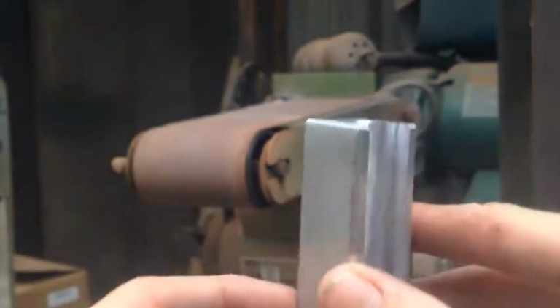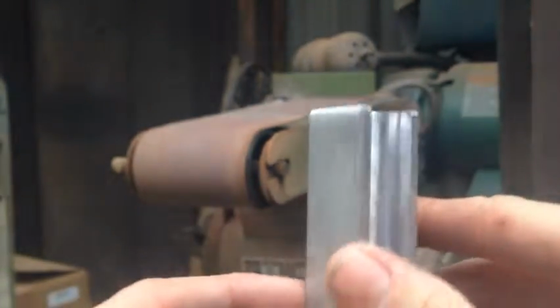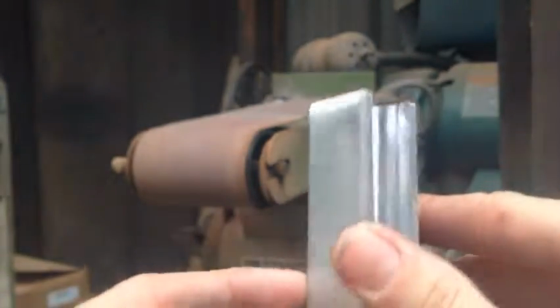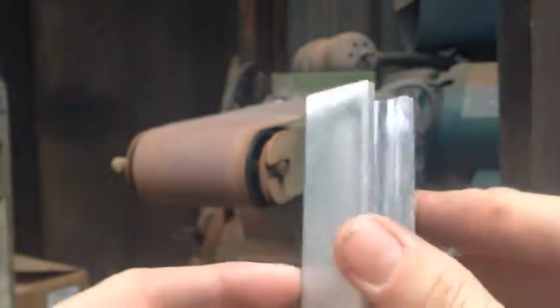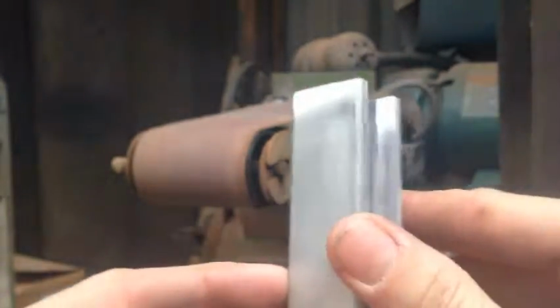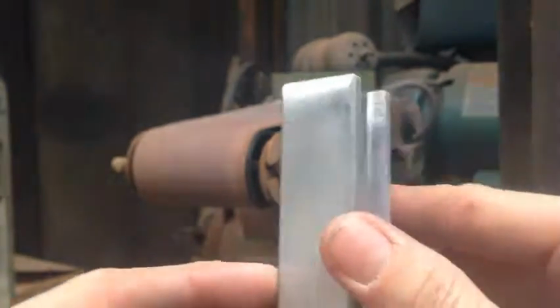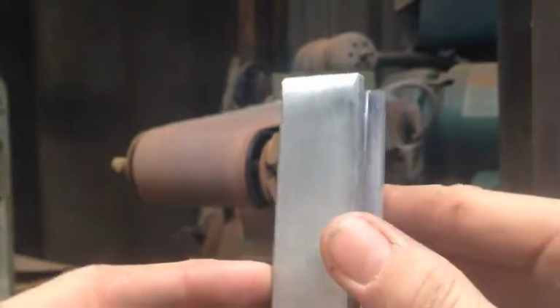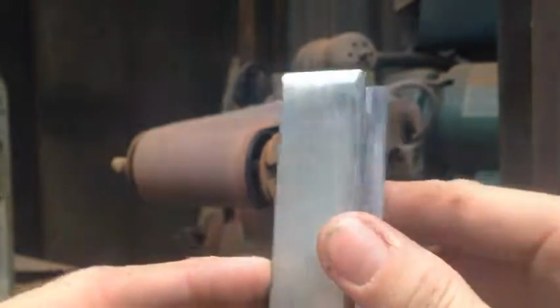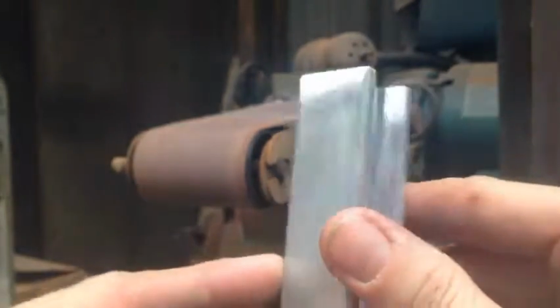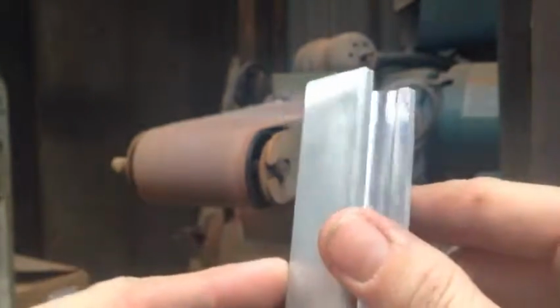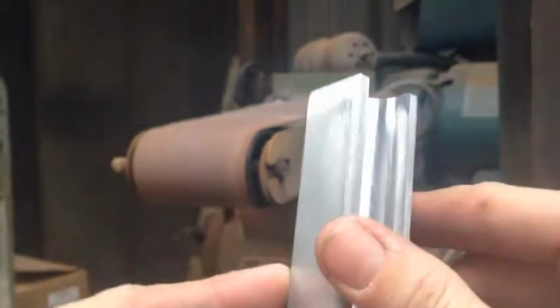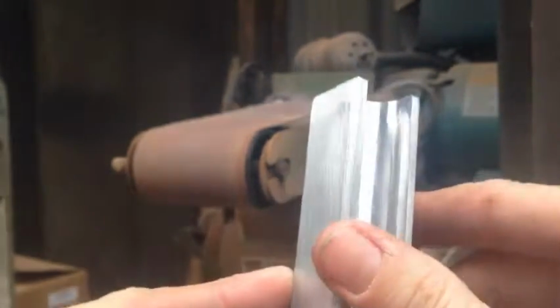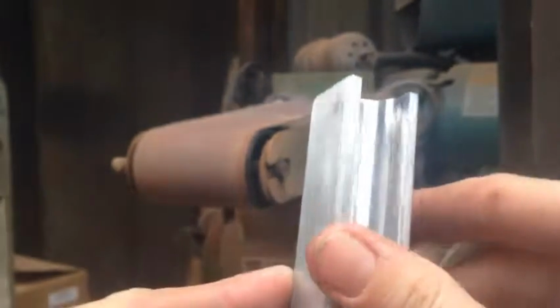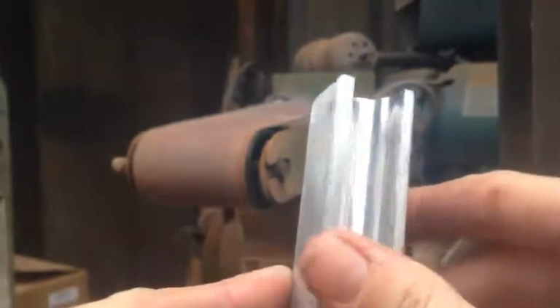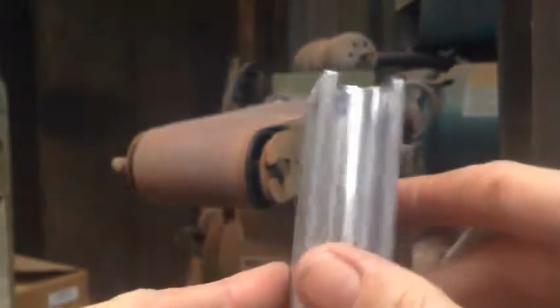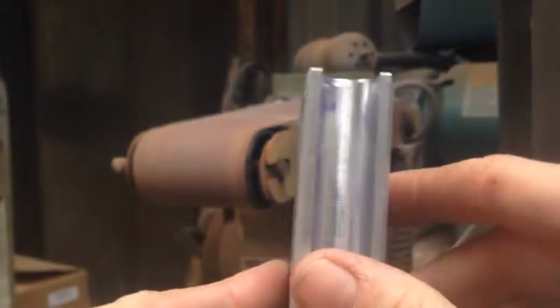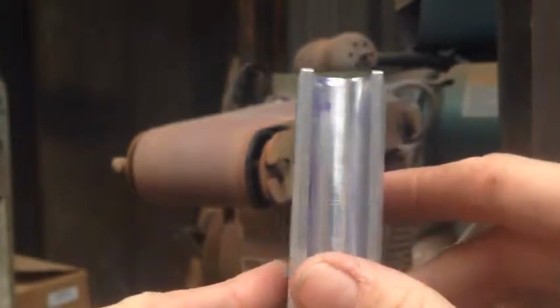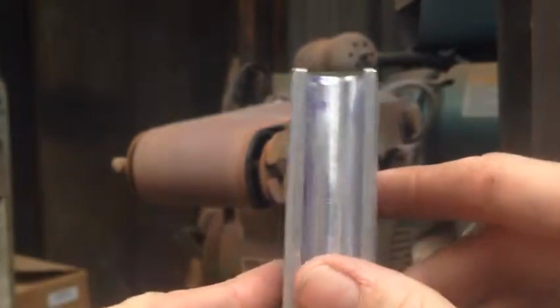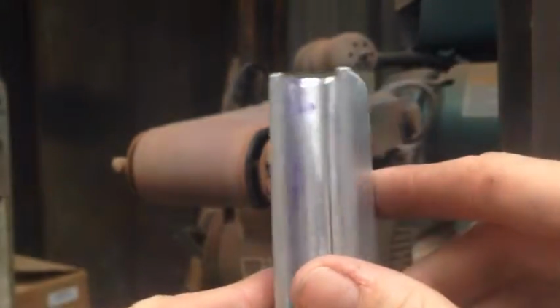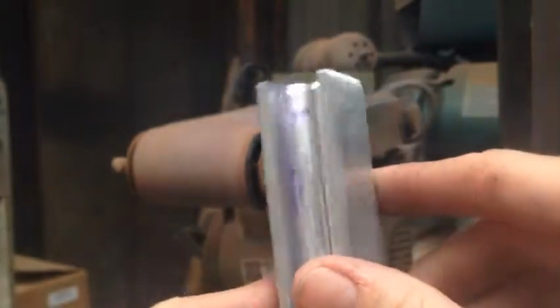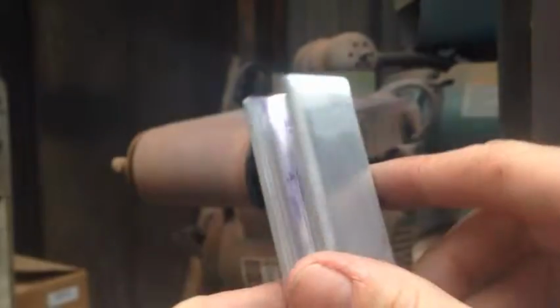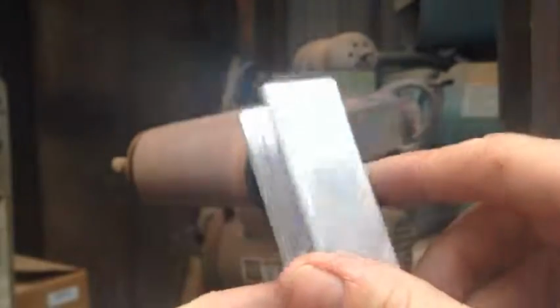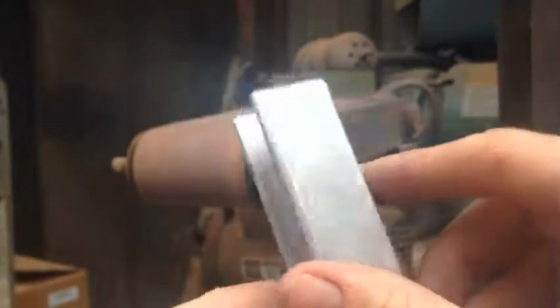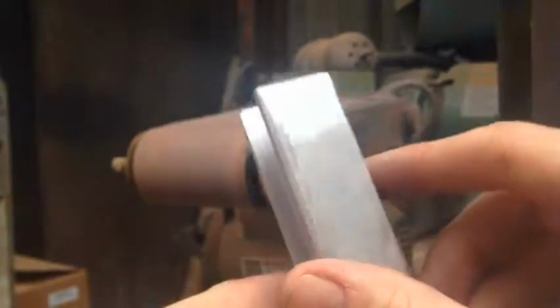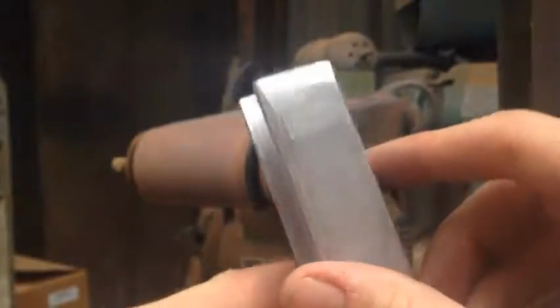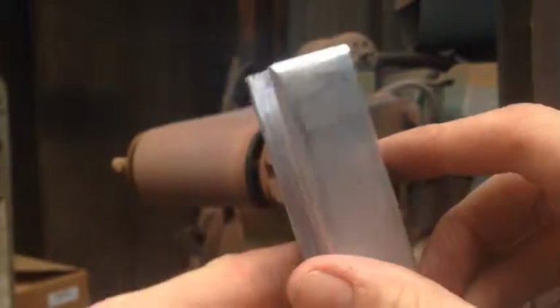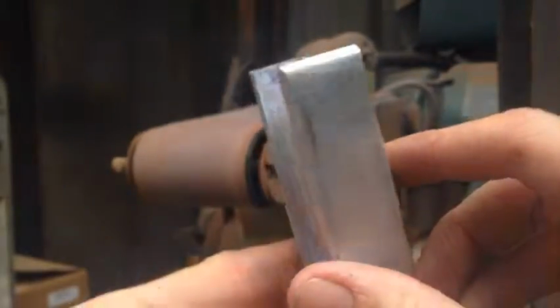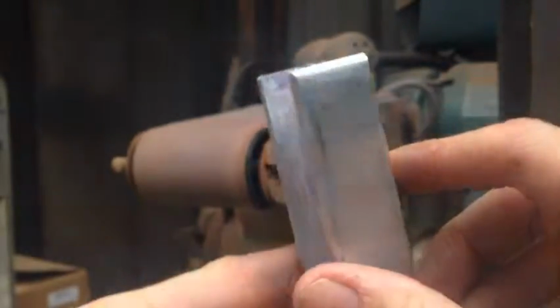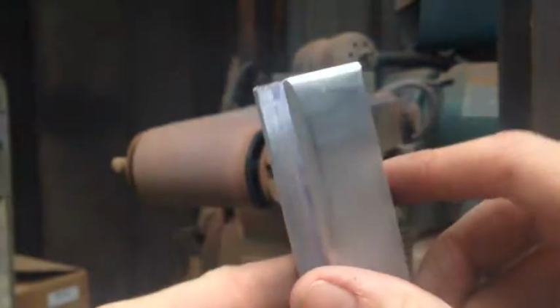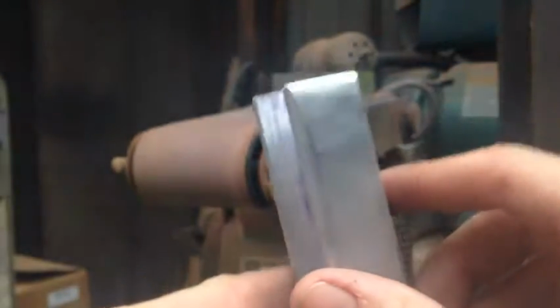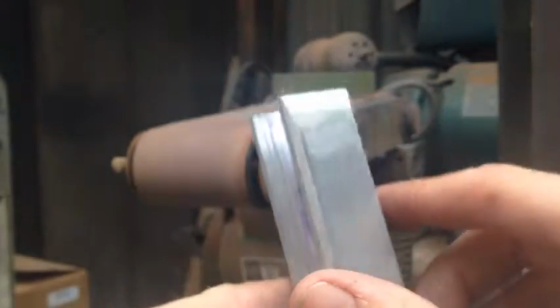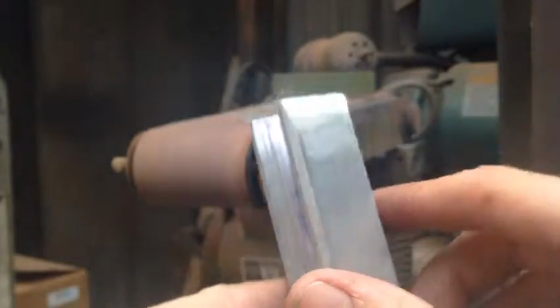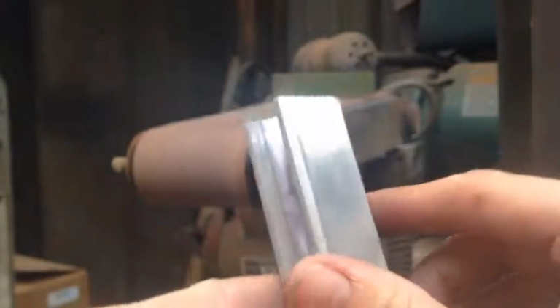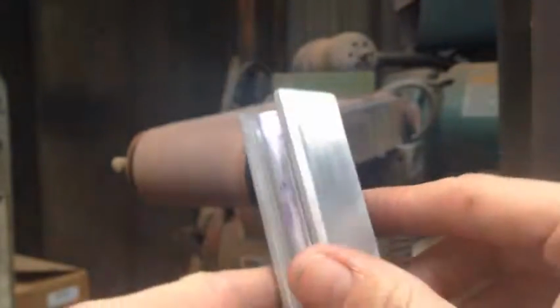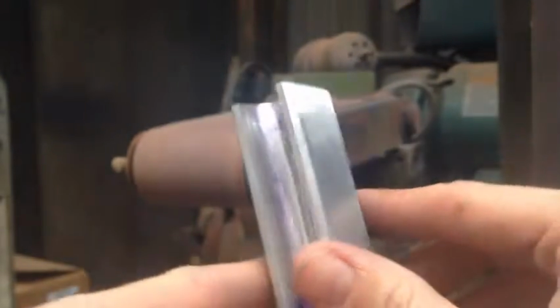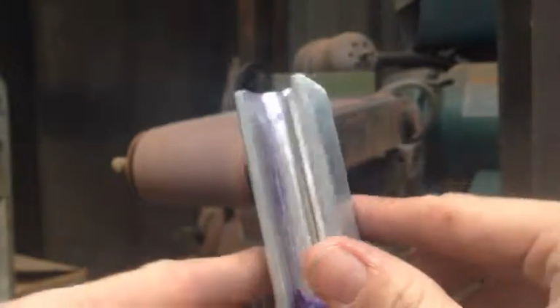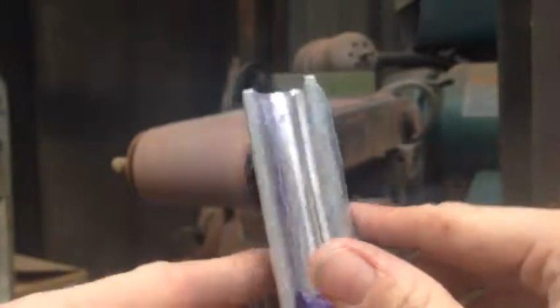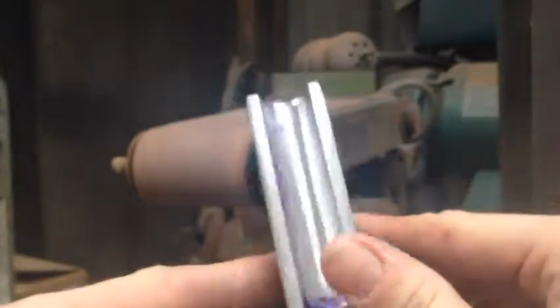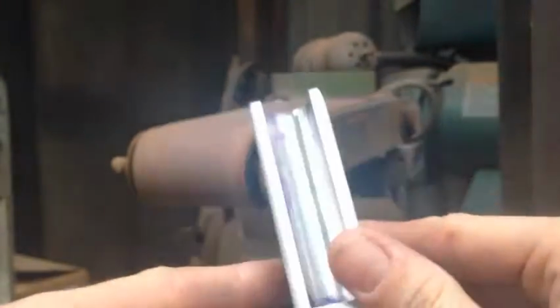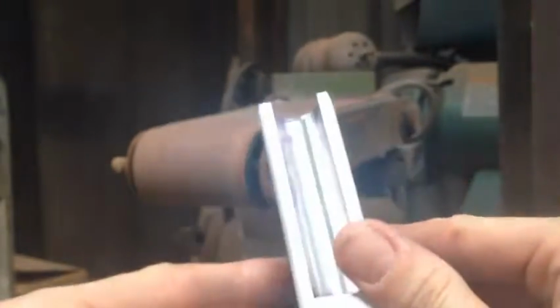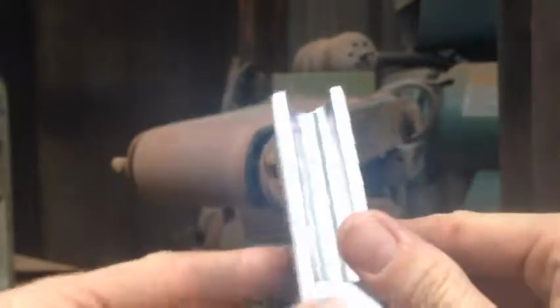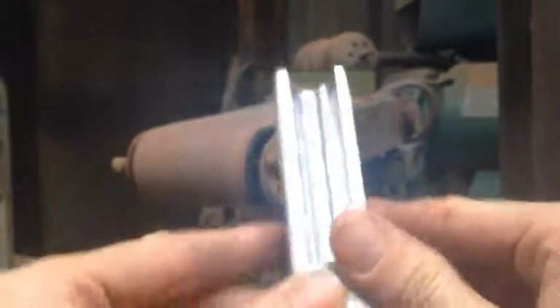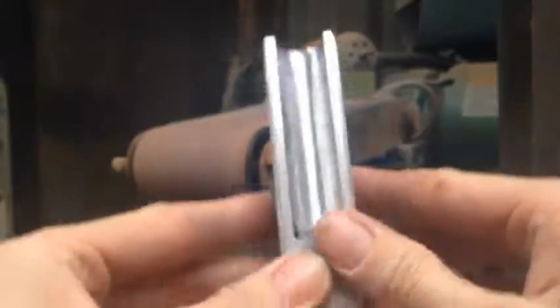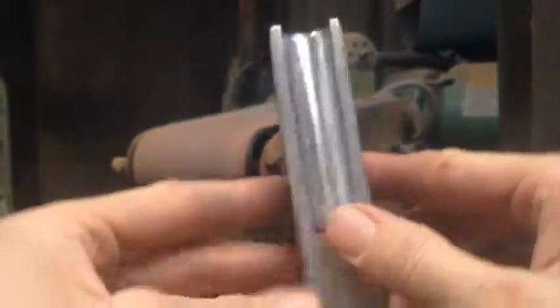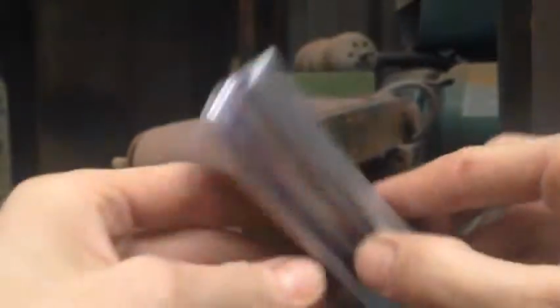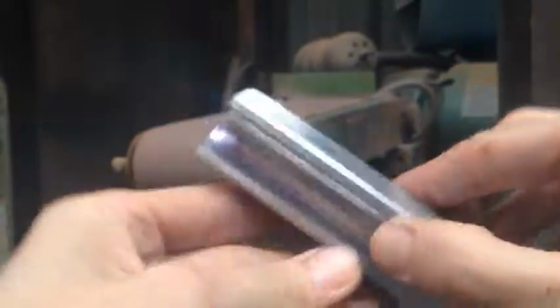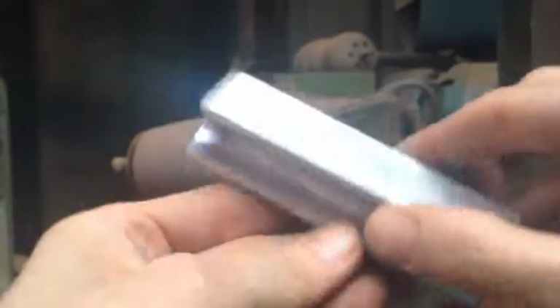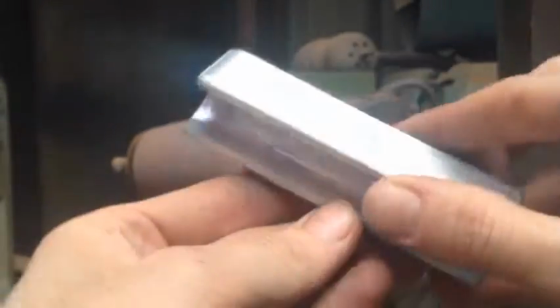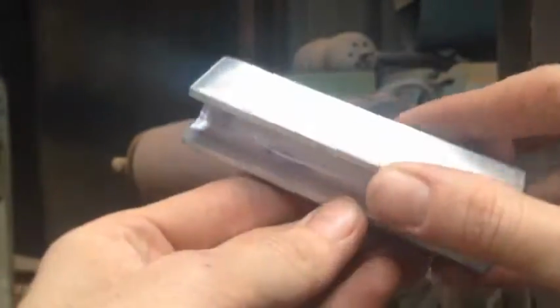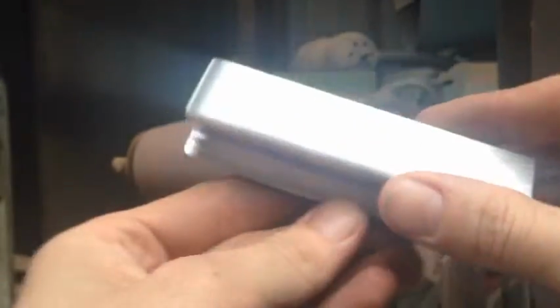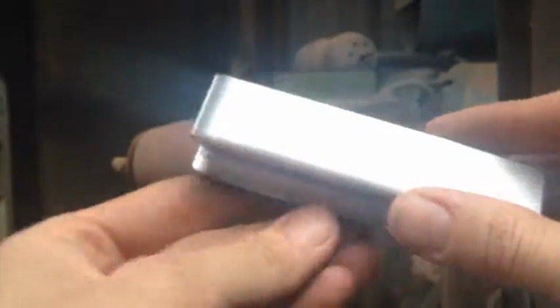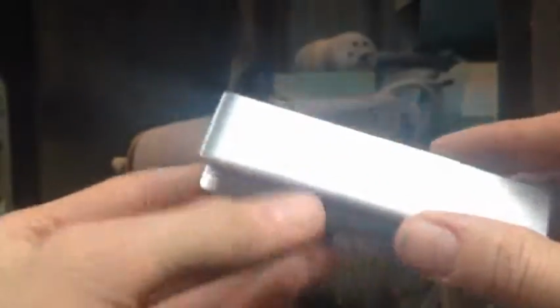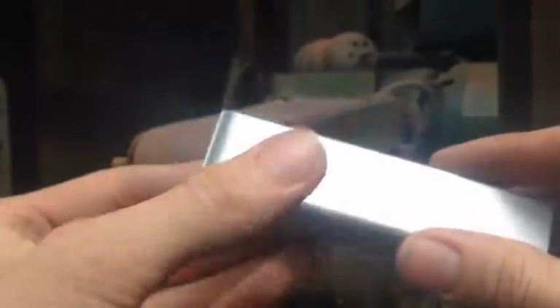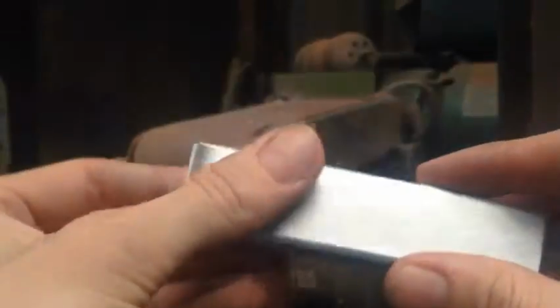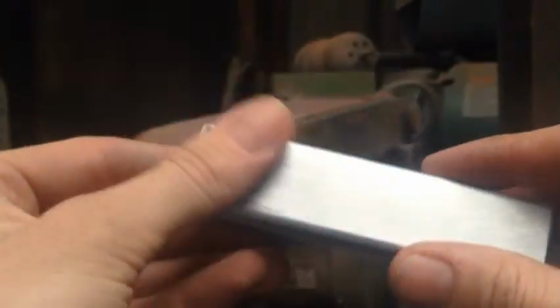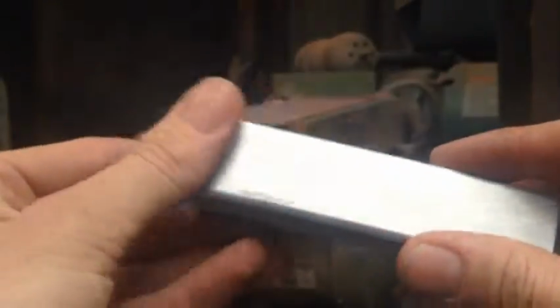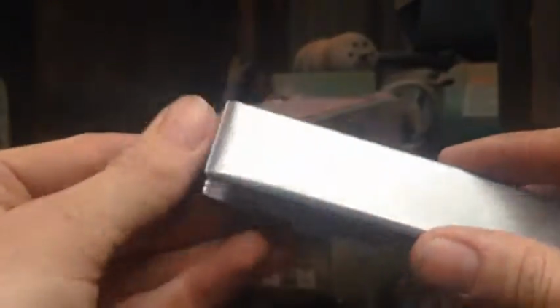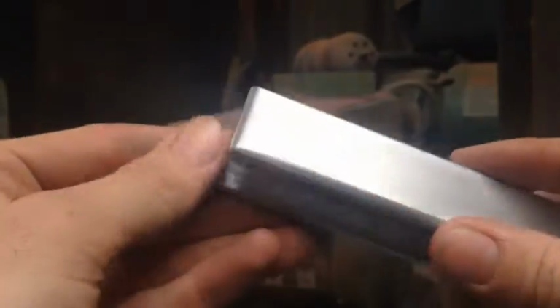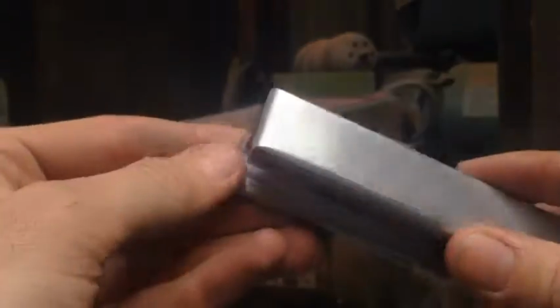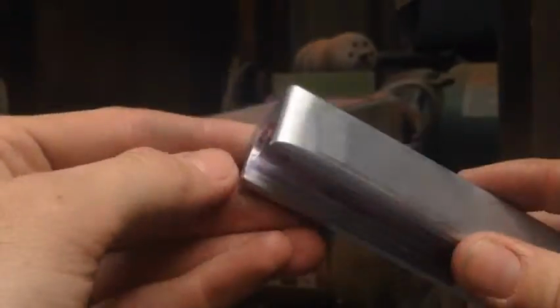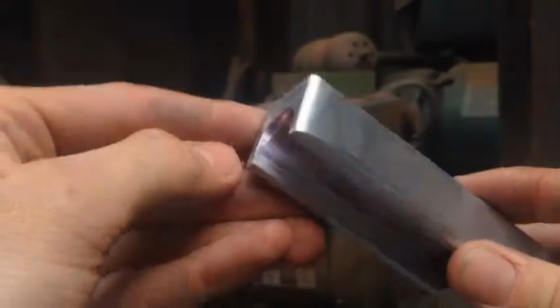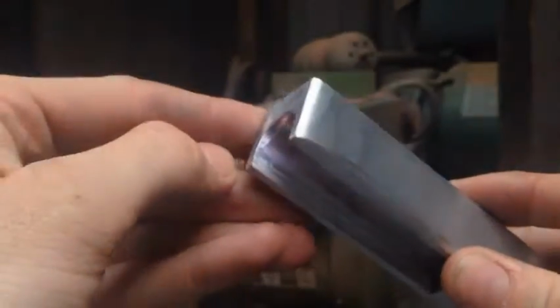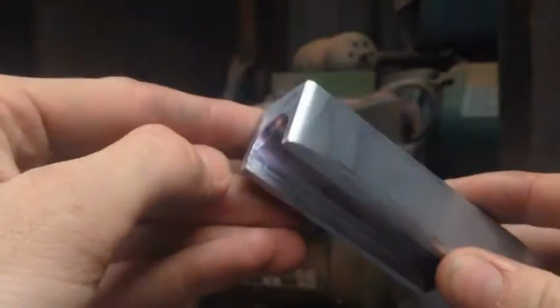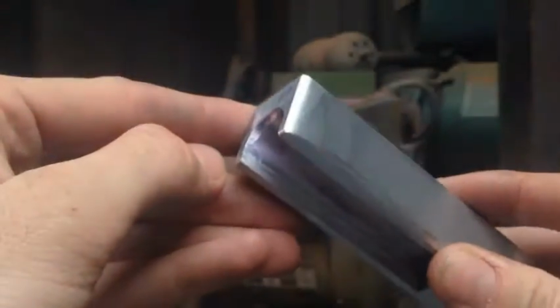This is what we ended up with after radiusing the corners. We didn't really take much material off, but it is enough to let it clear now.